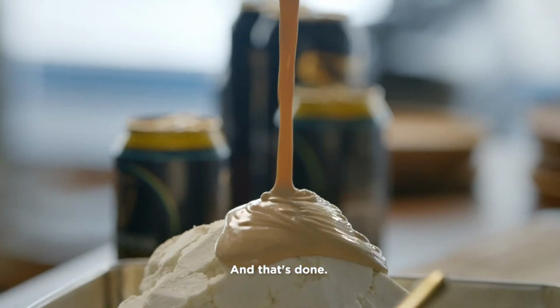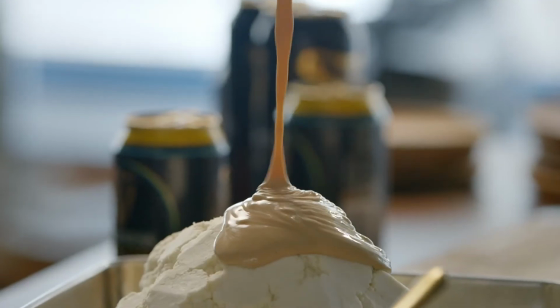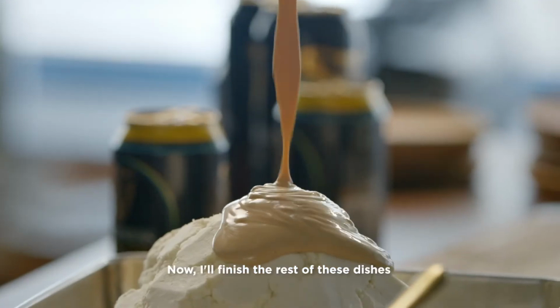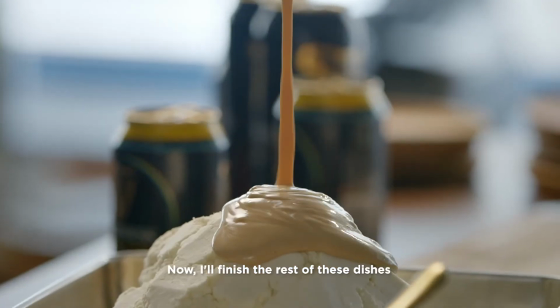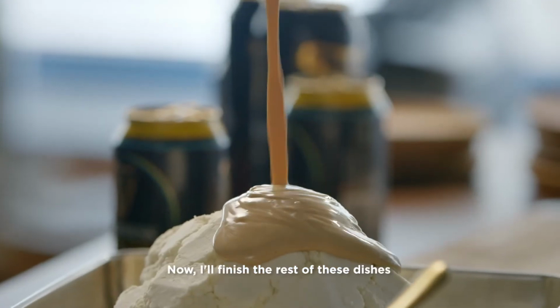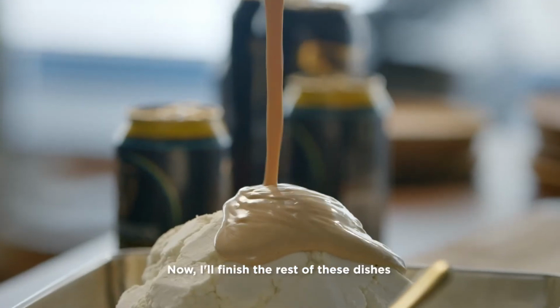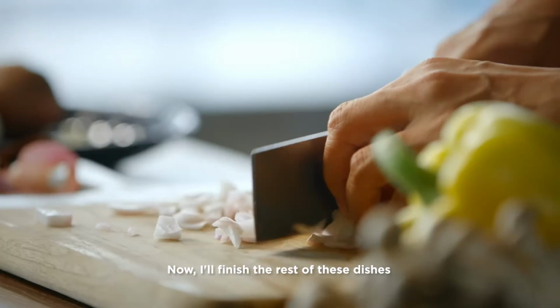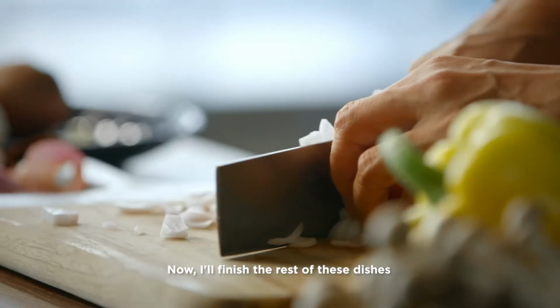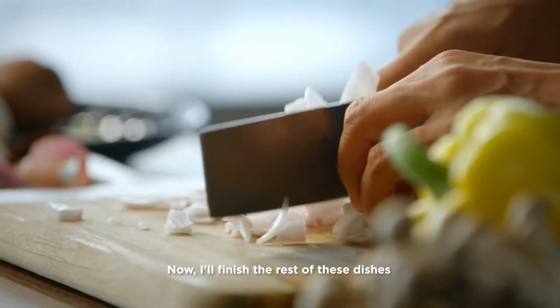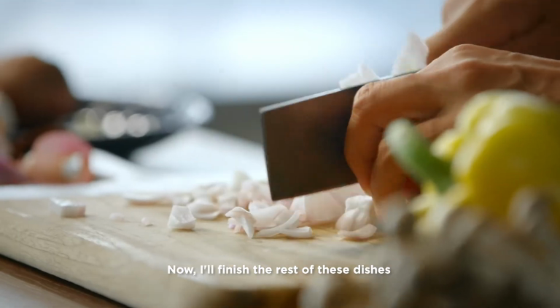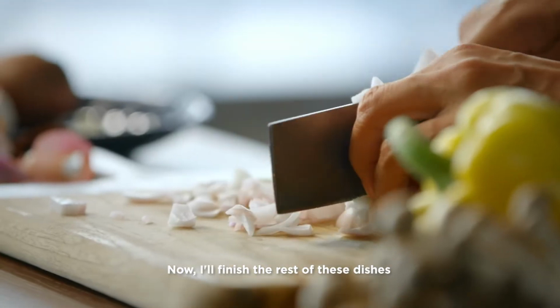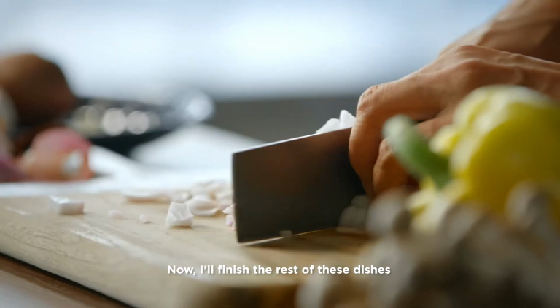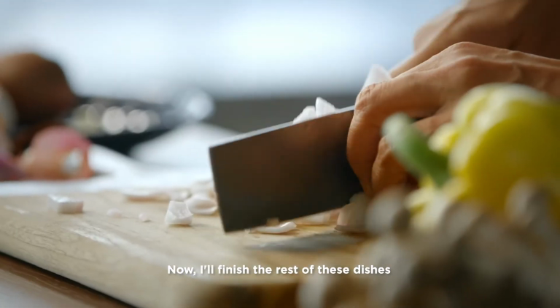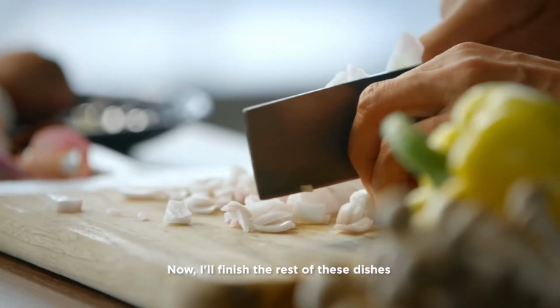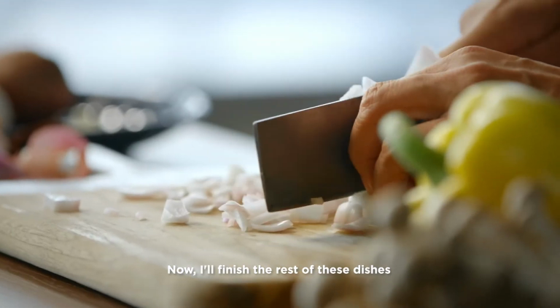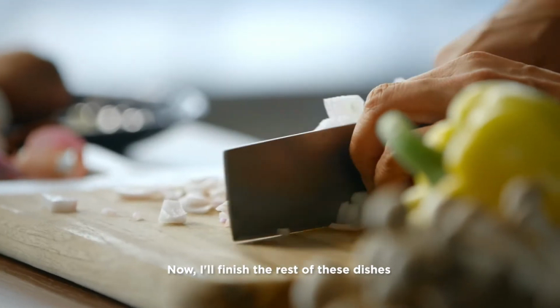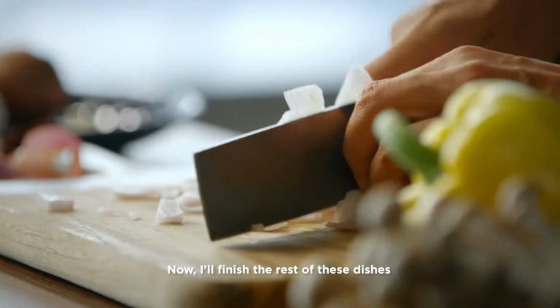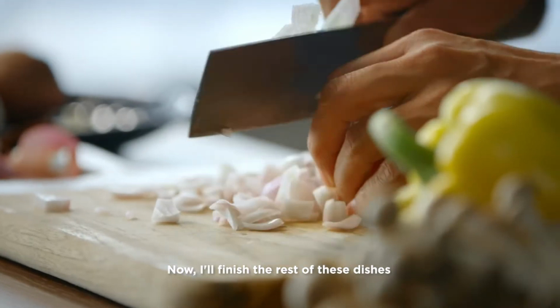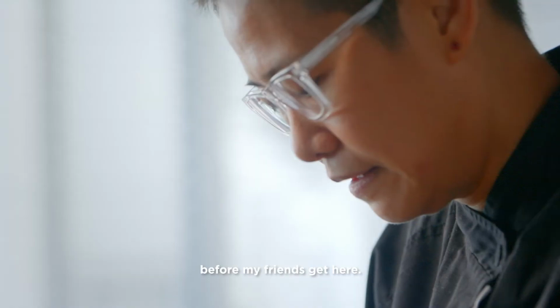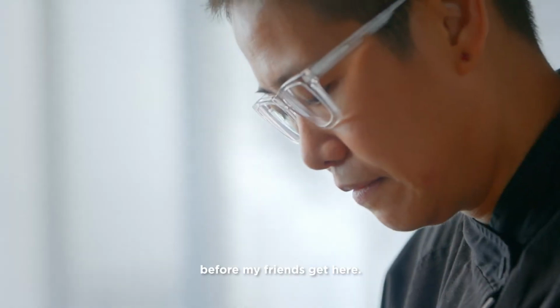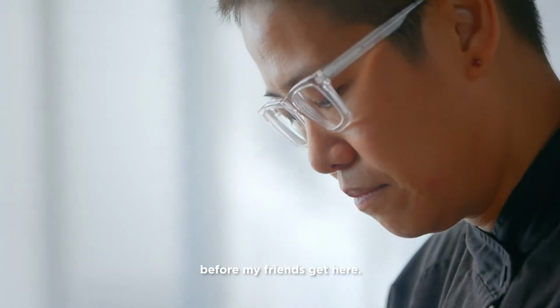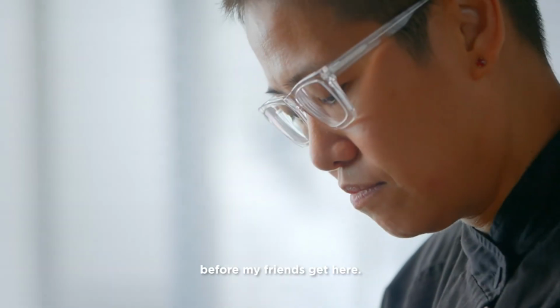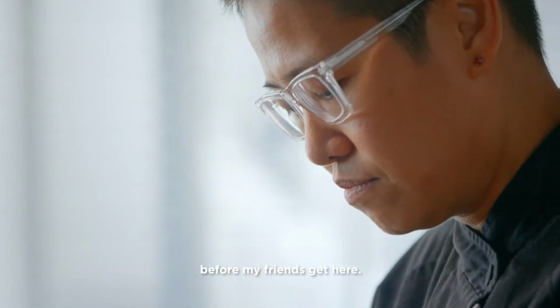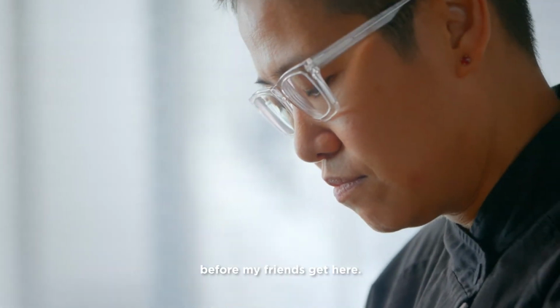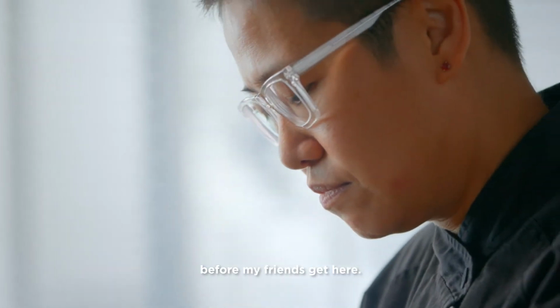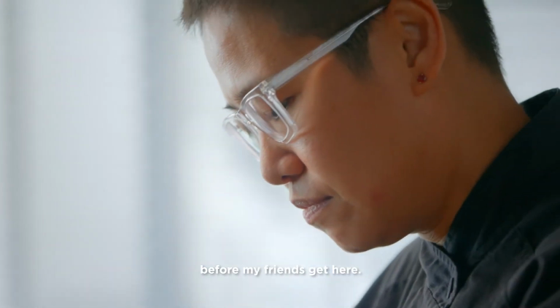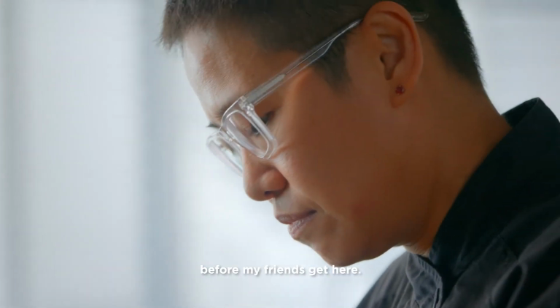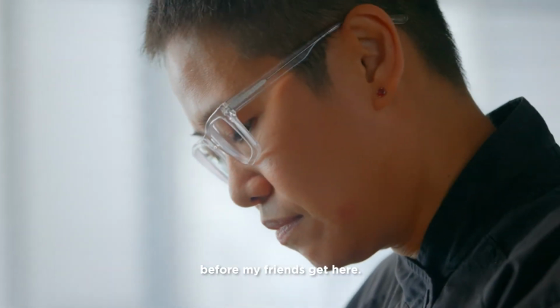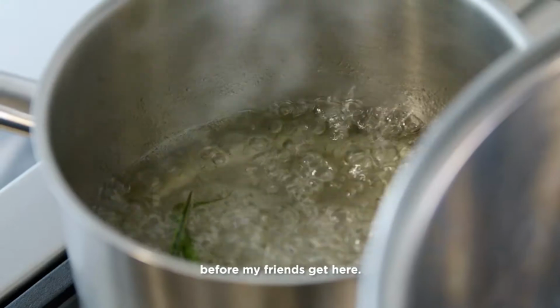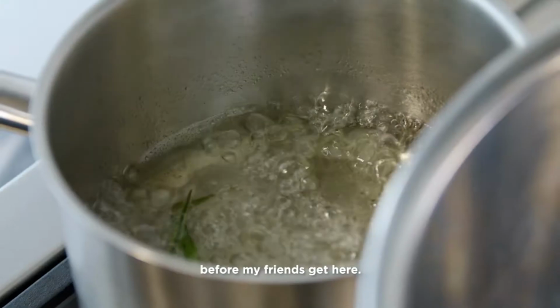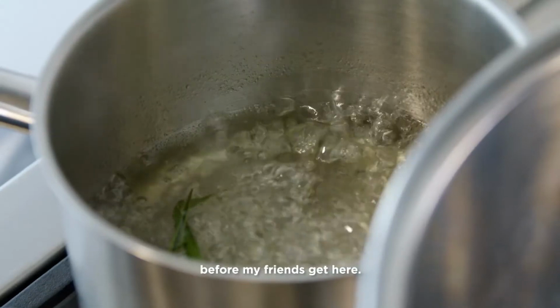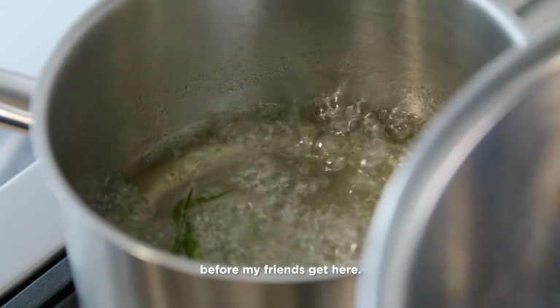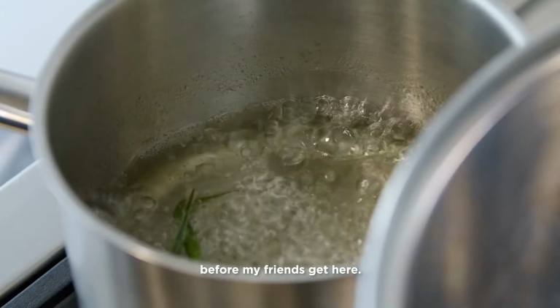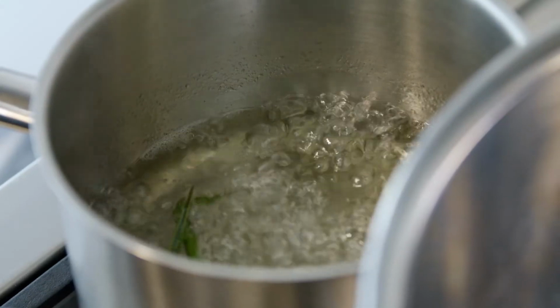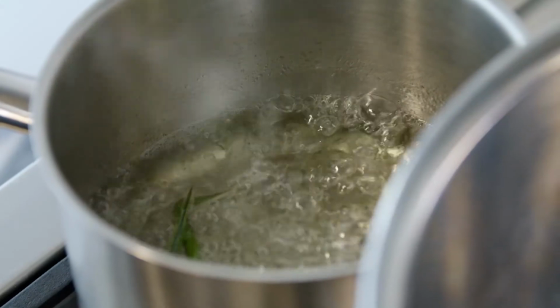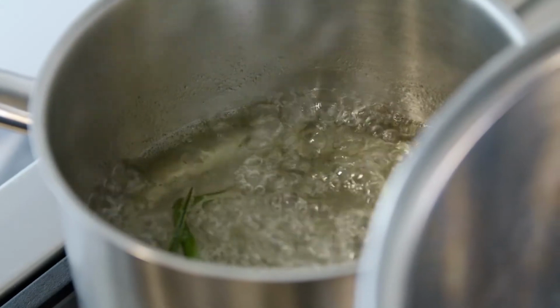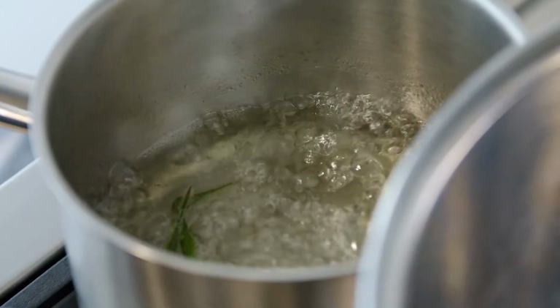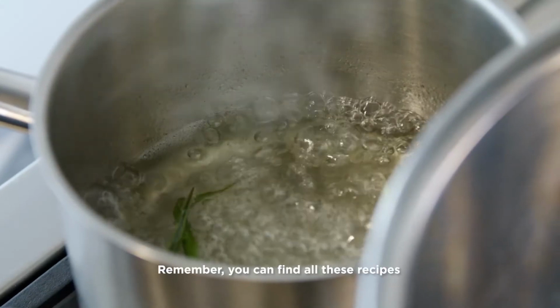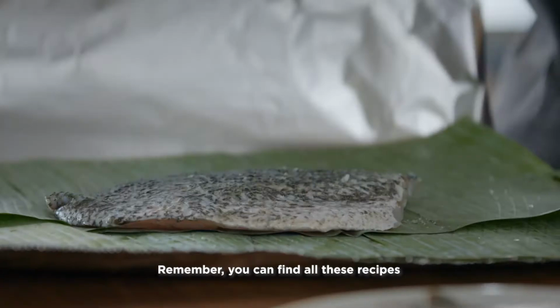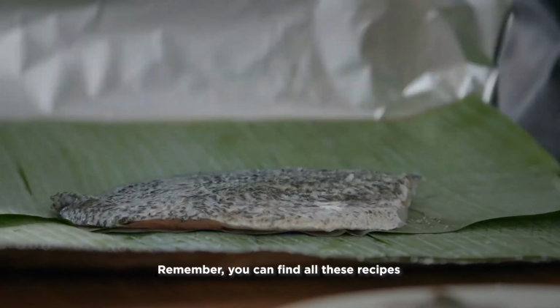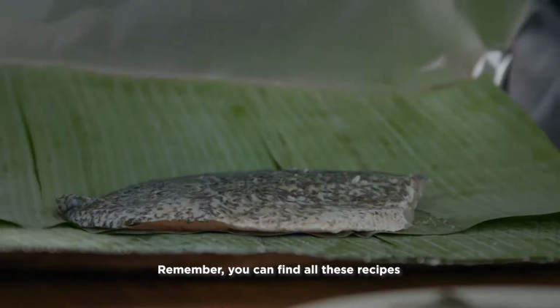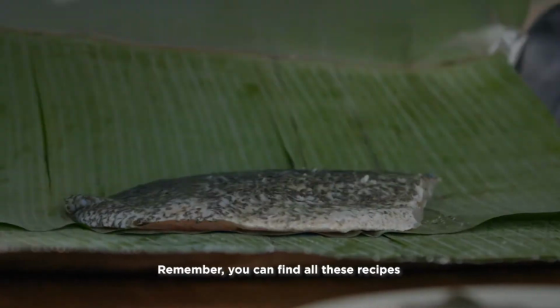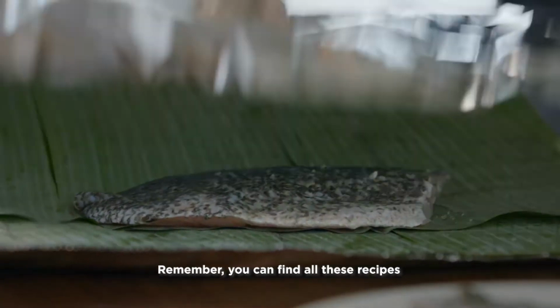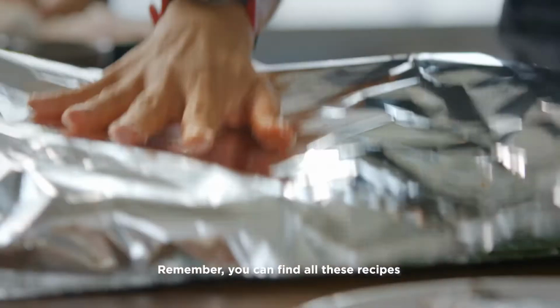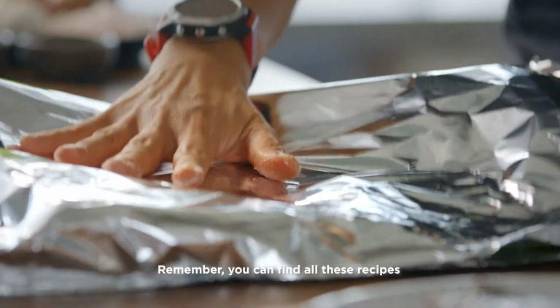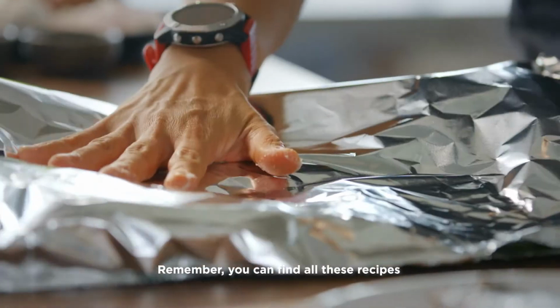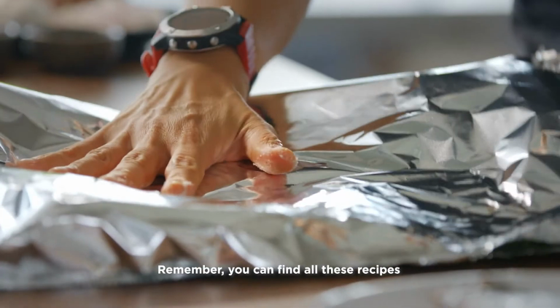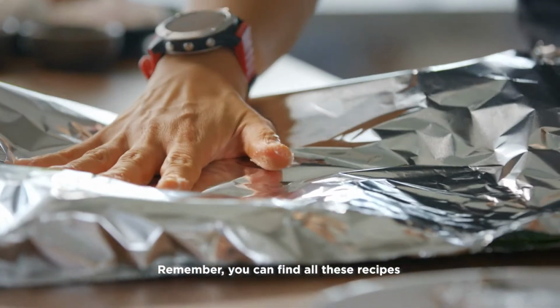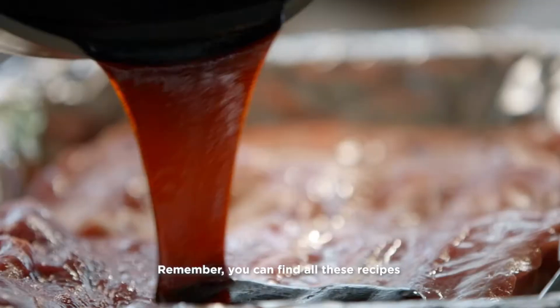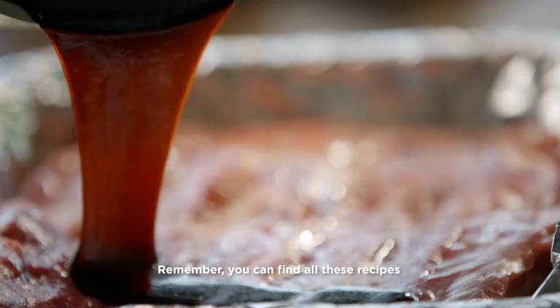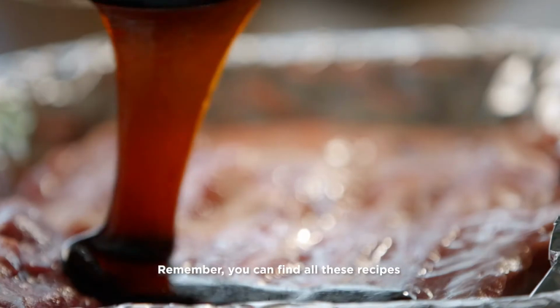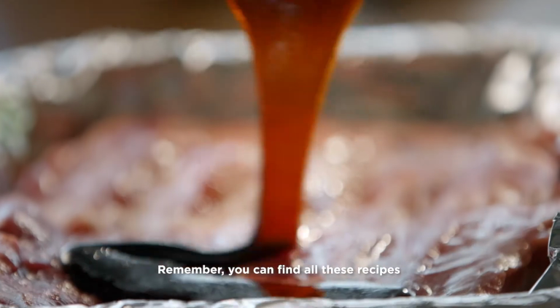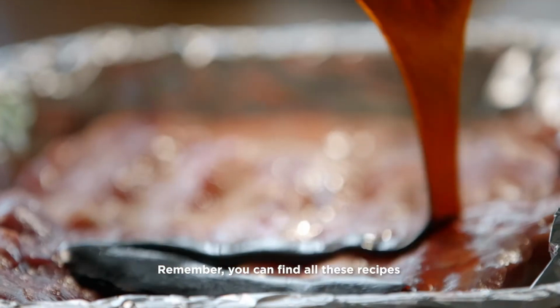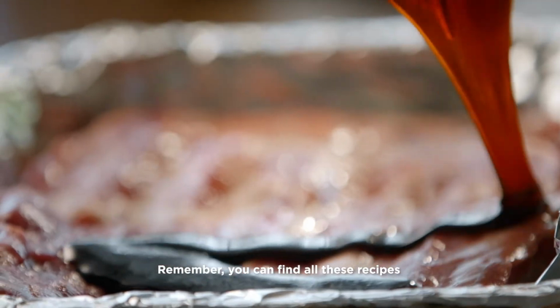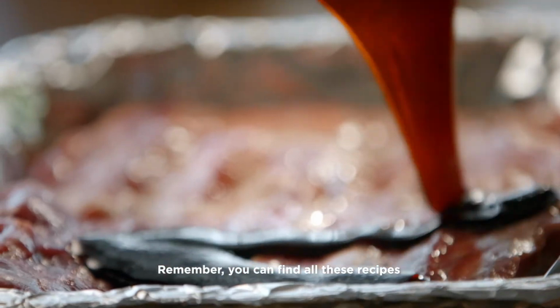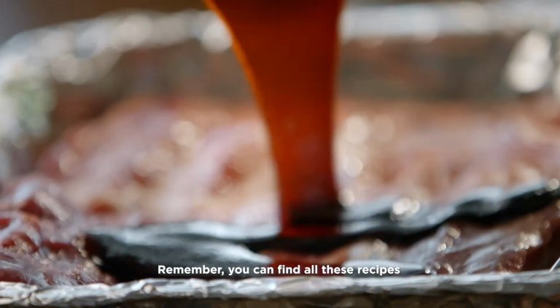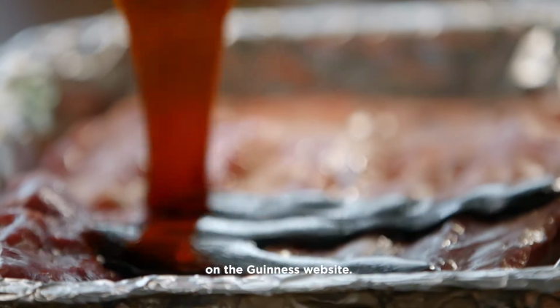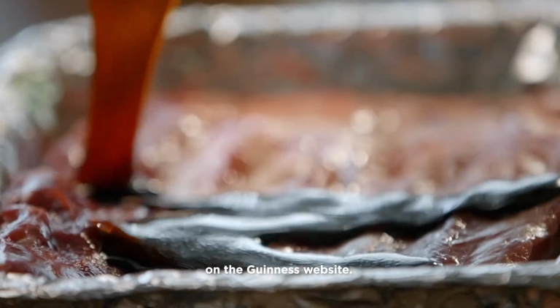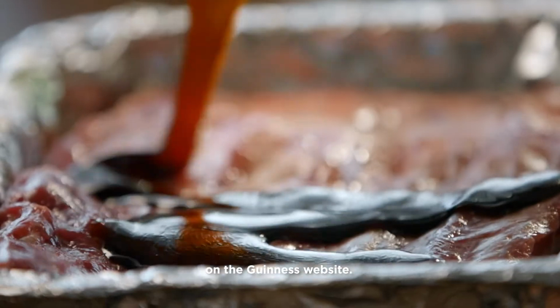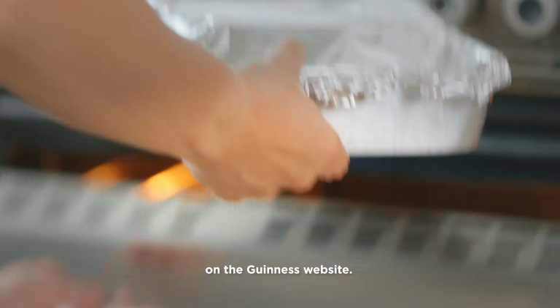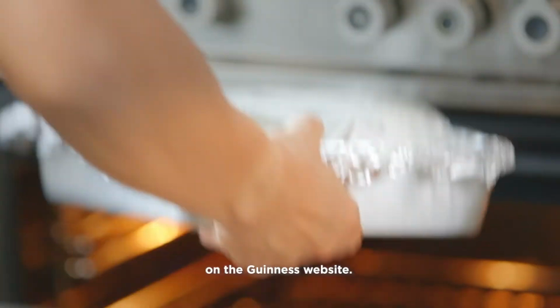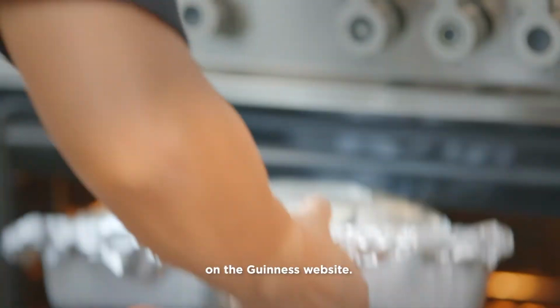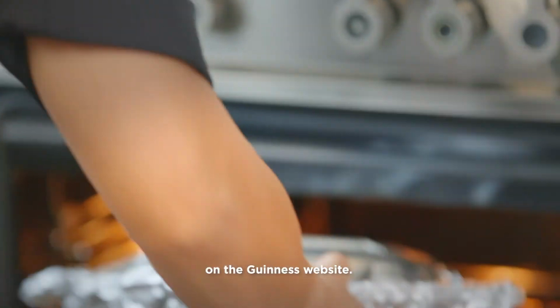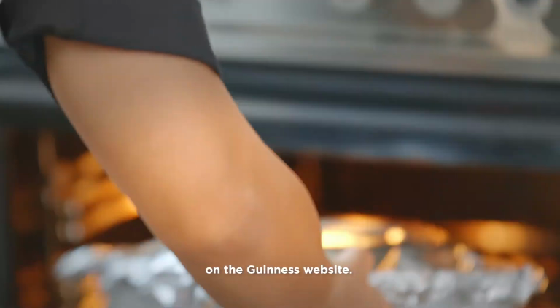And that's done. Now I'll finish the rest of these dishes before my friends get here. Remember, you can find all these recipes on the Guinness website.